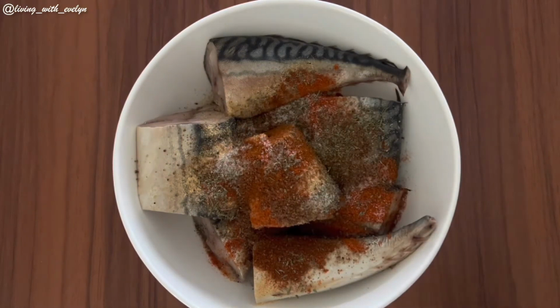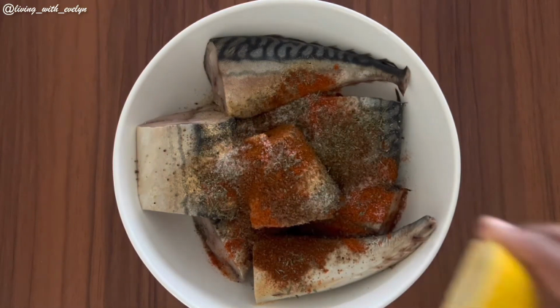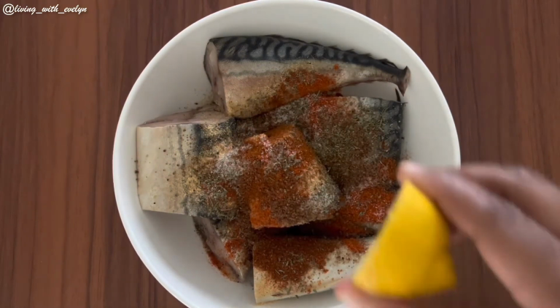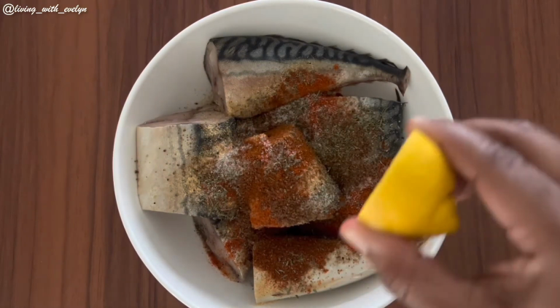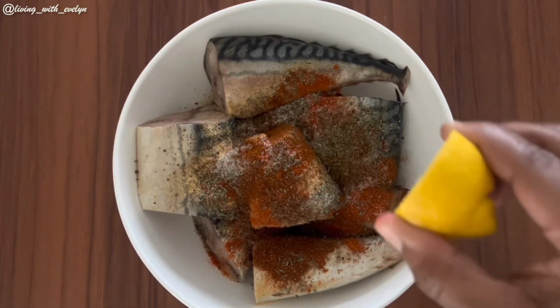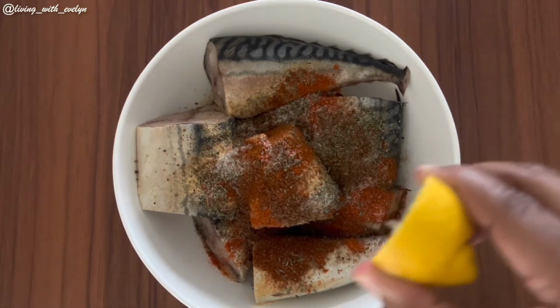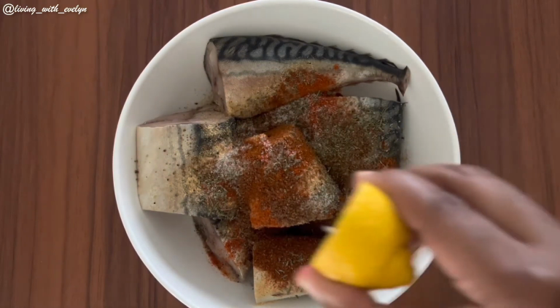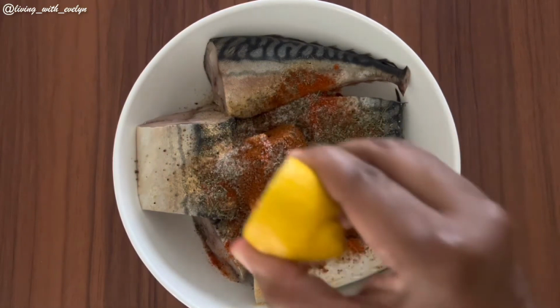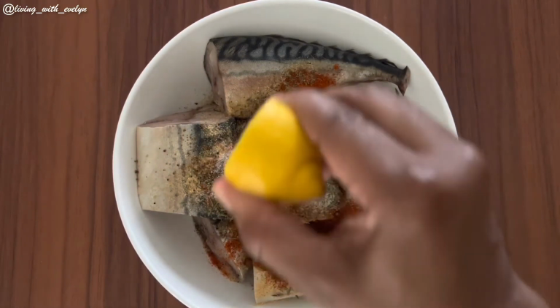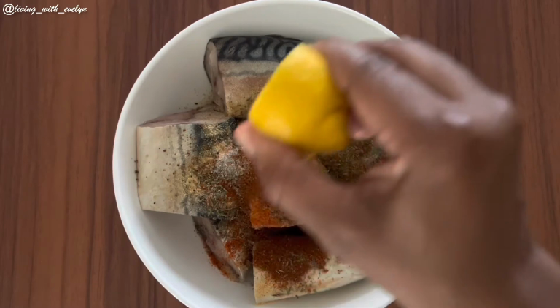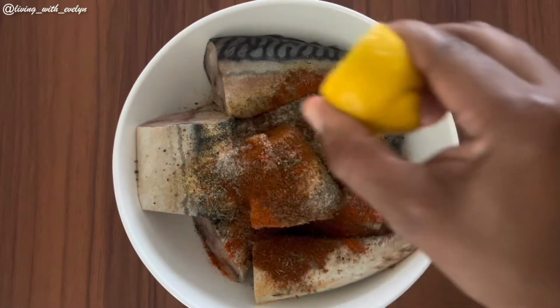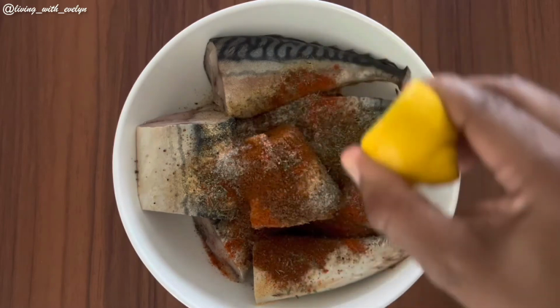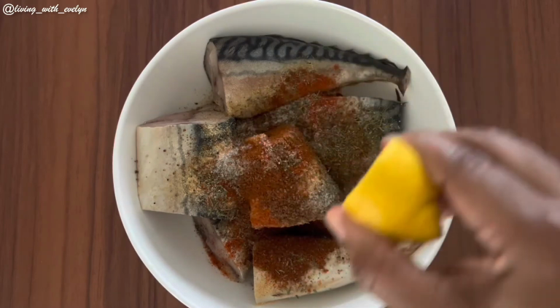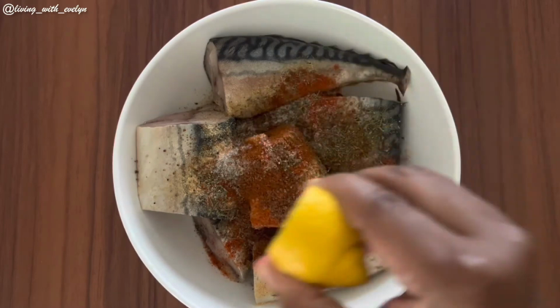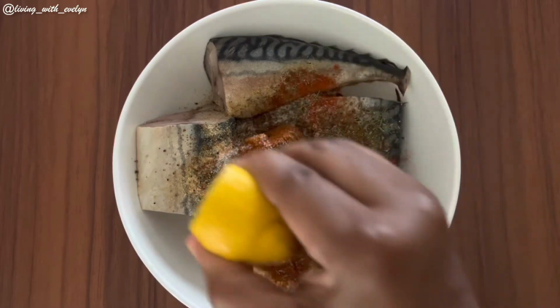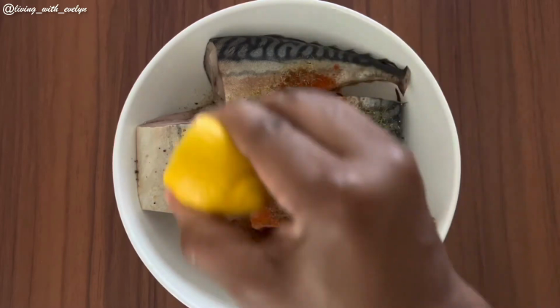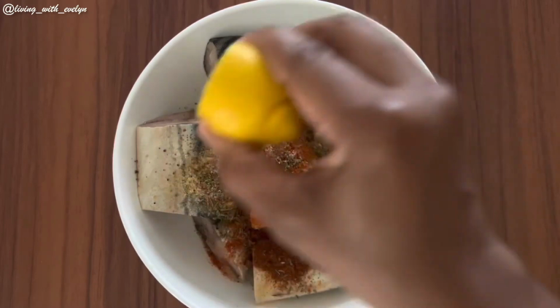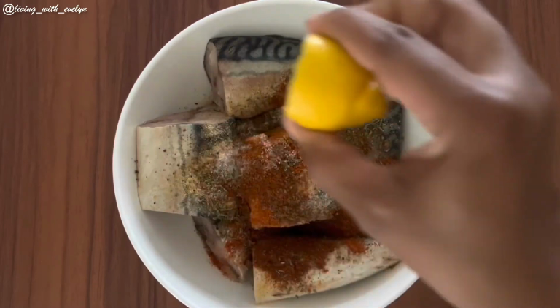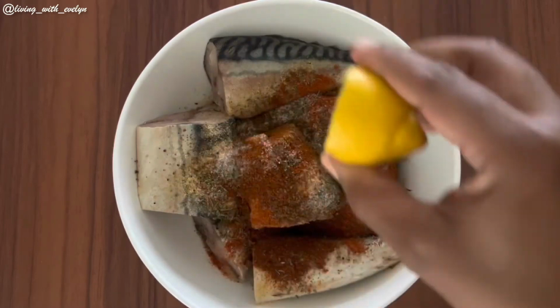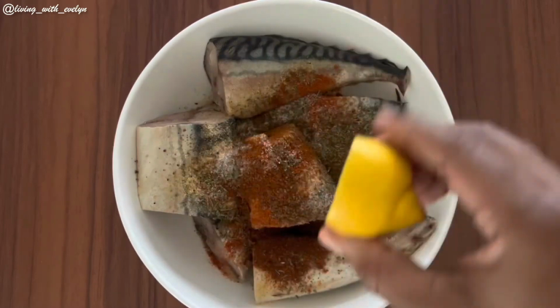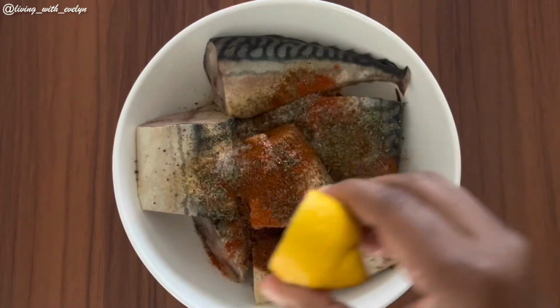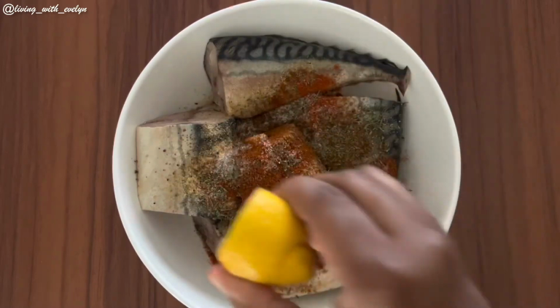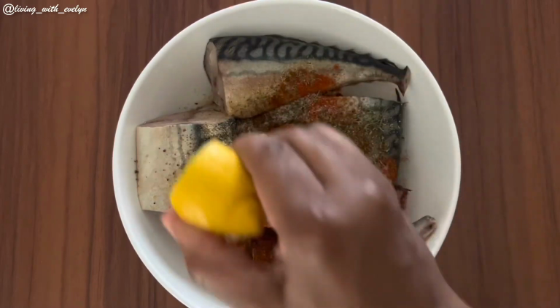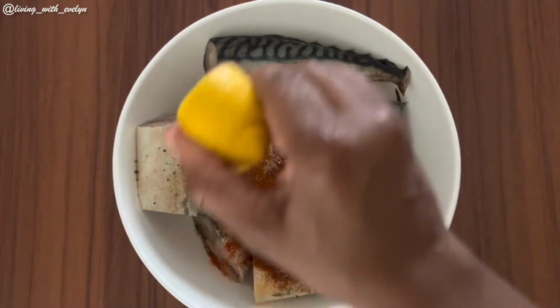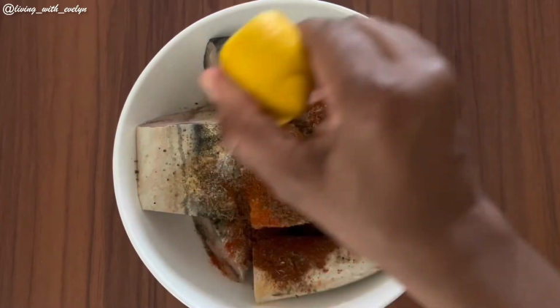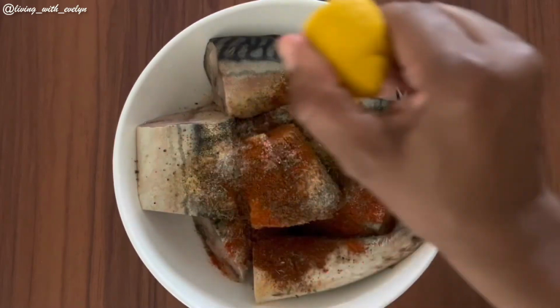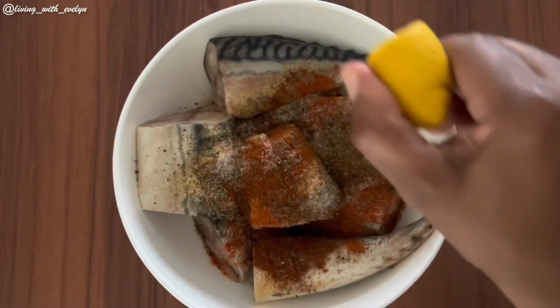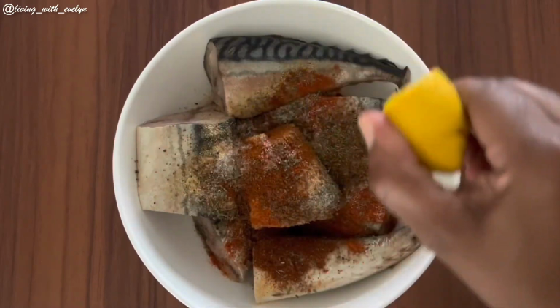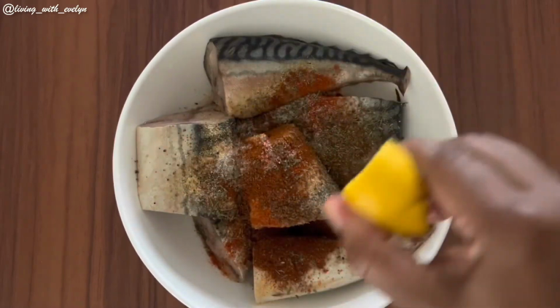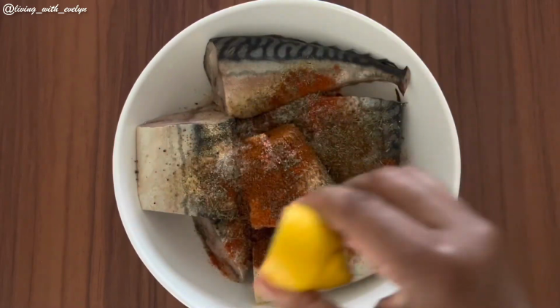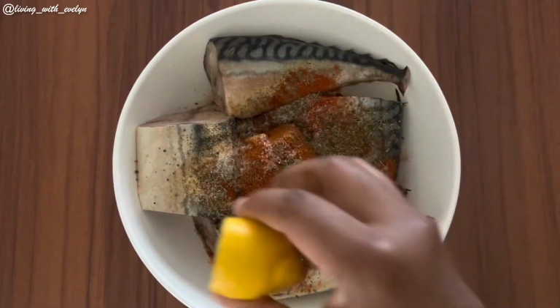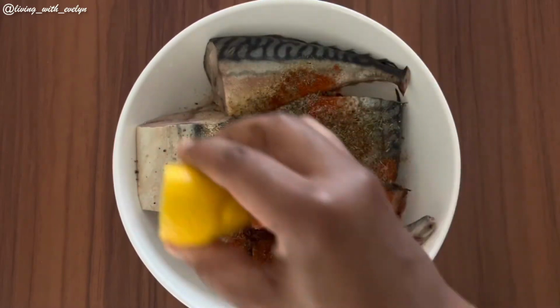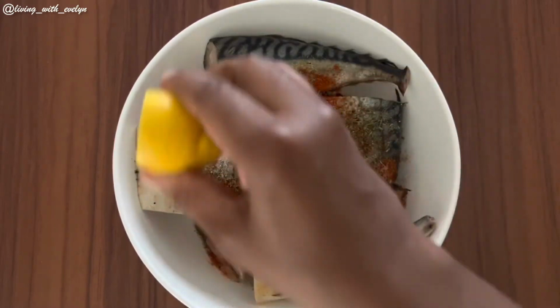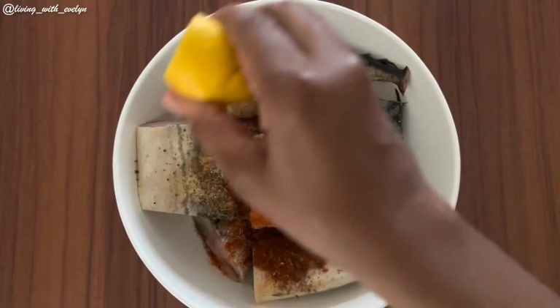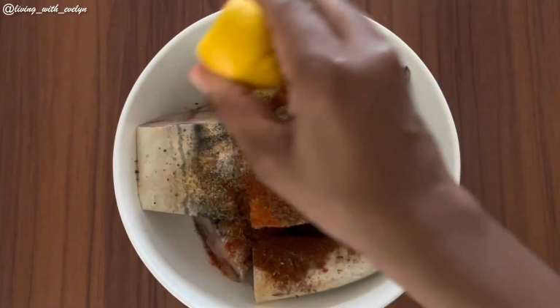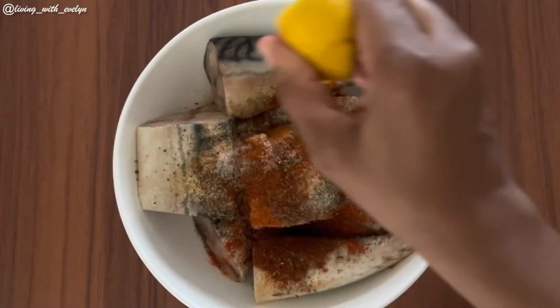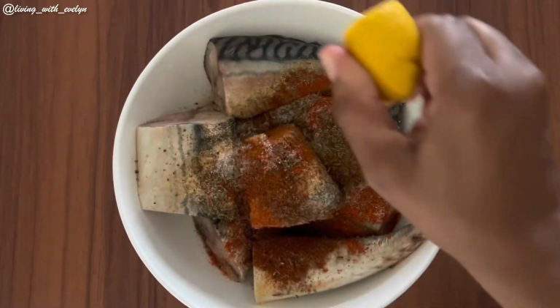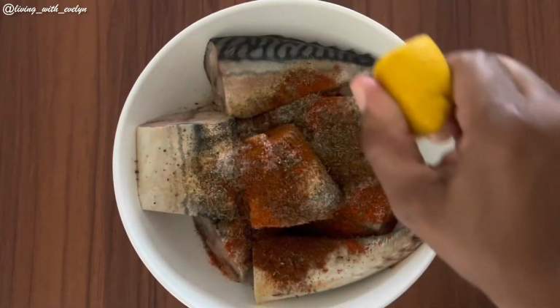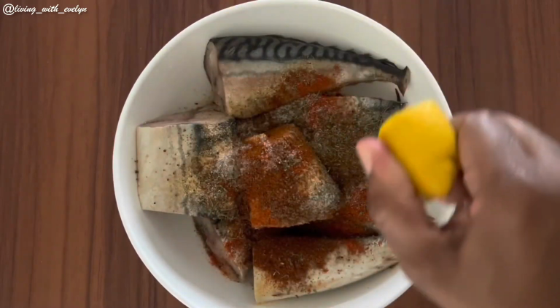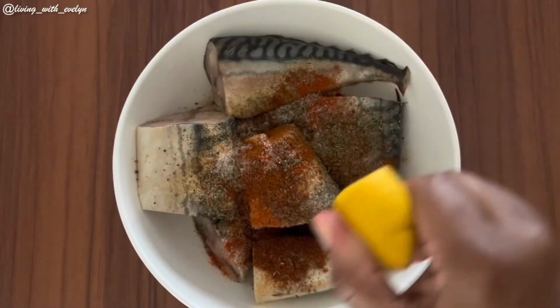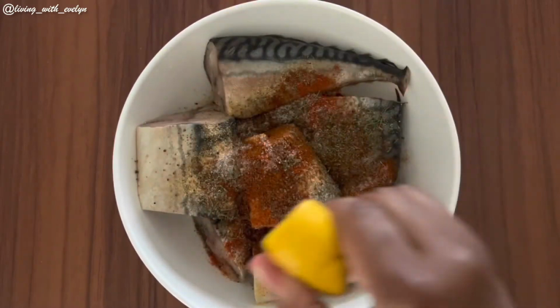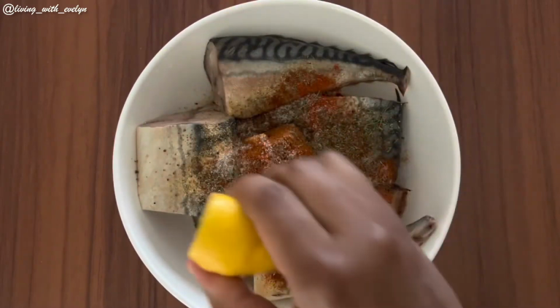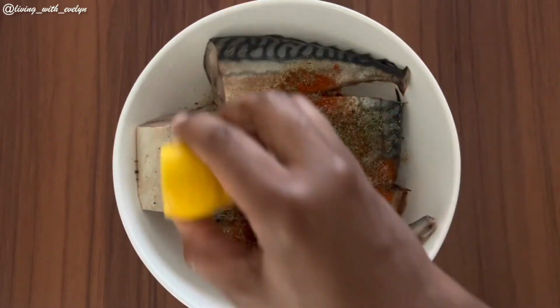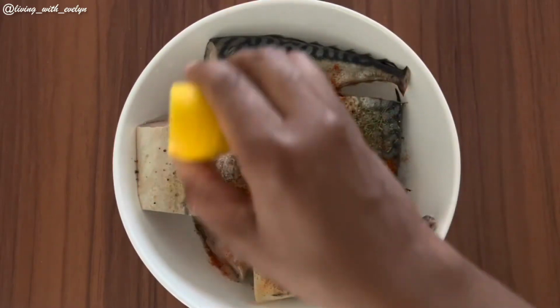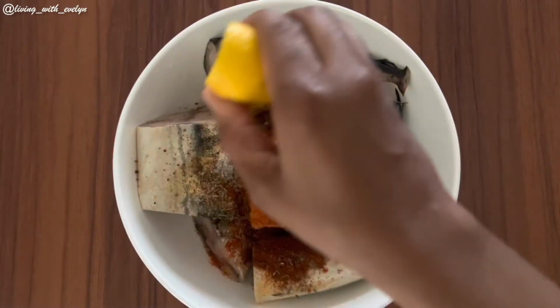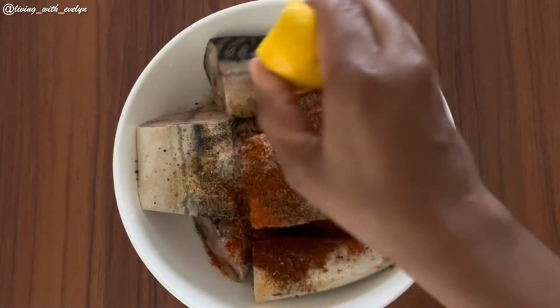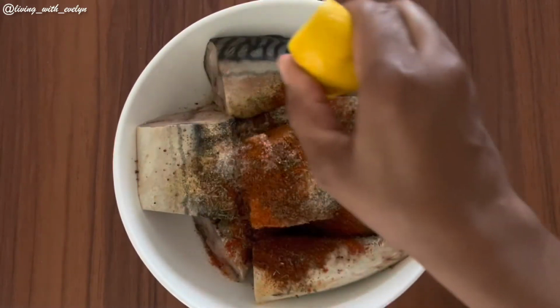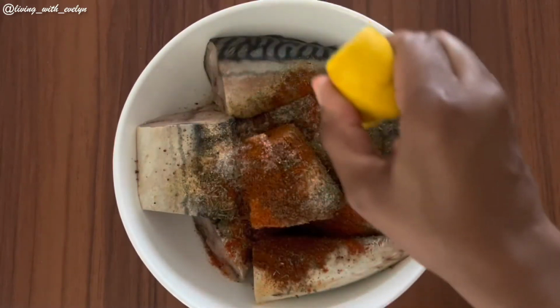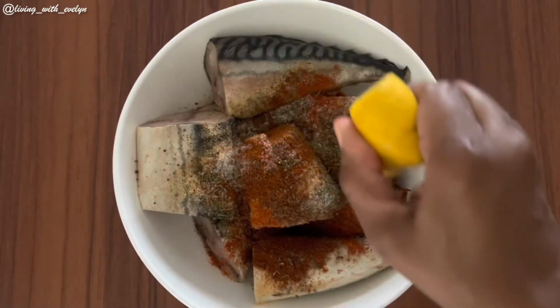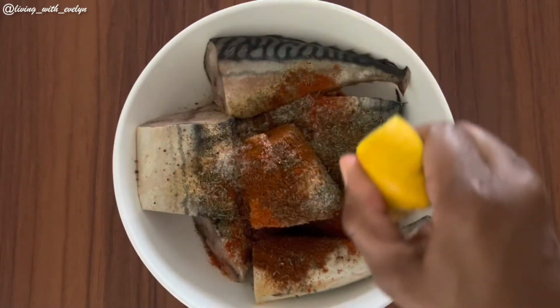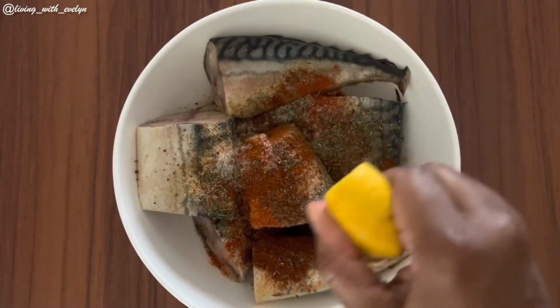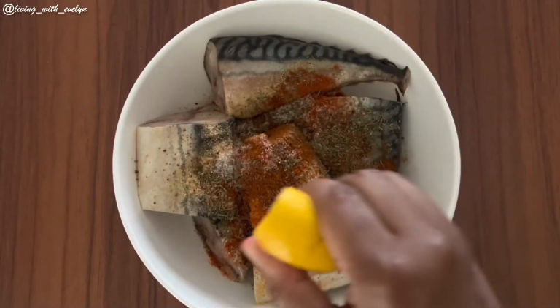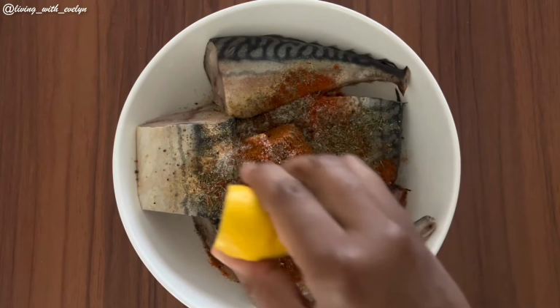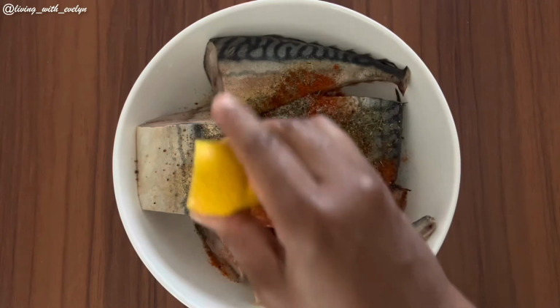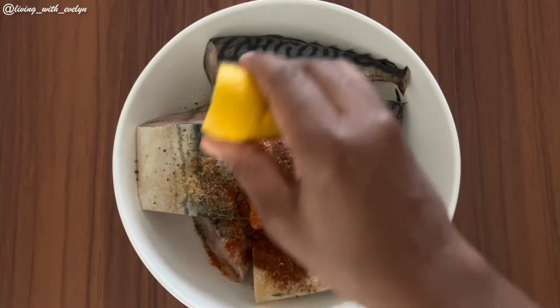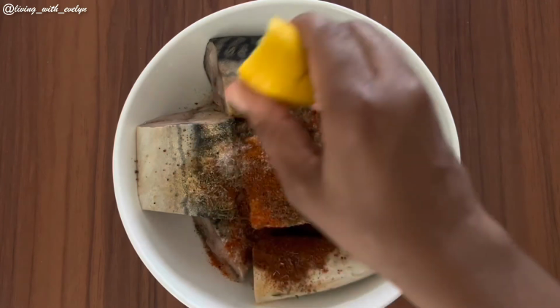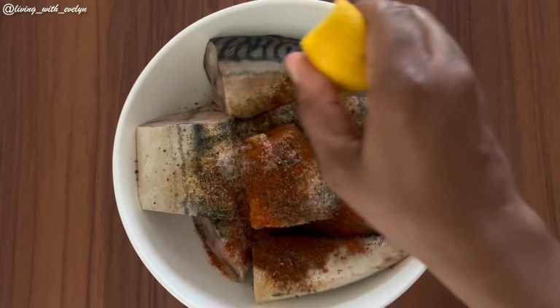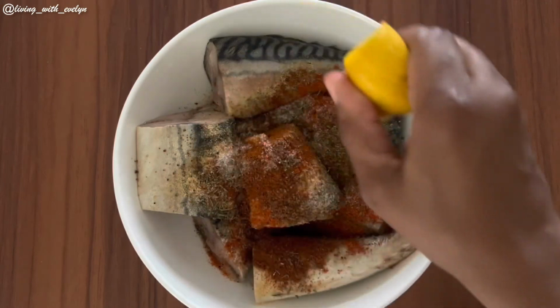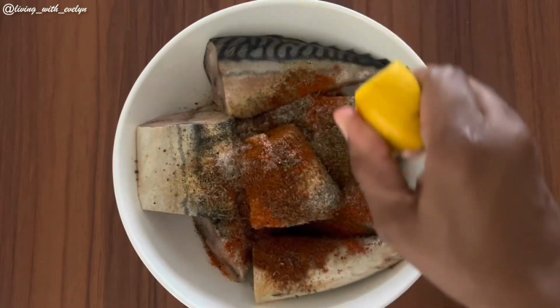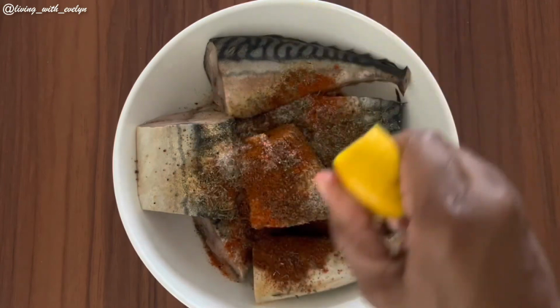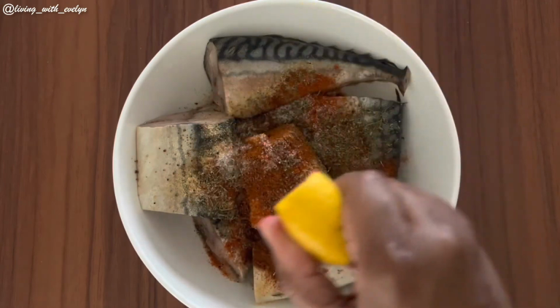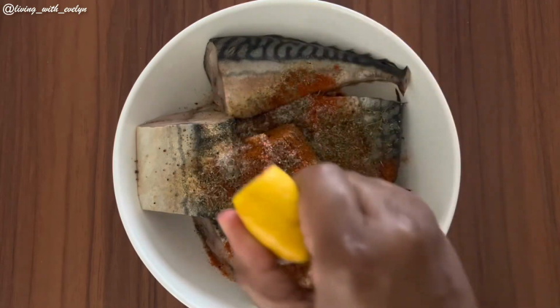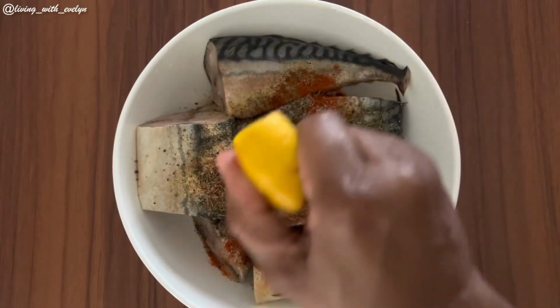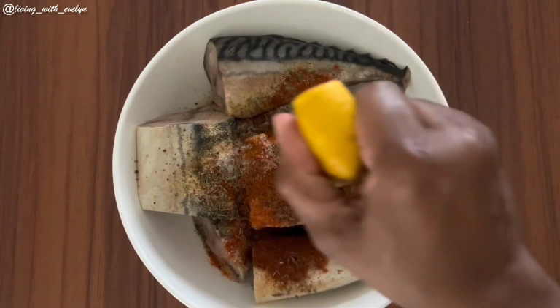For the final ingredient, I'm adding the juice of half a lemon, which just enhances the flavor of your fish.